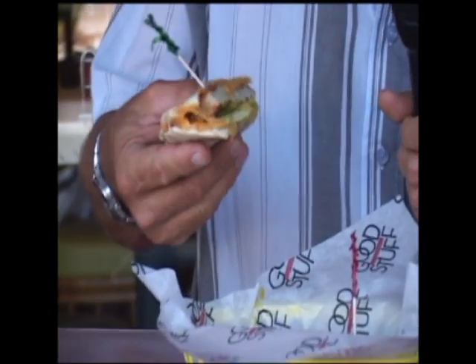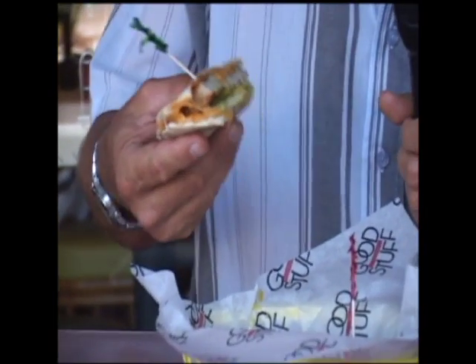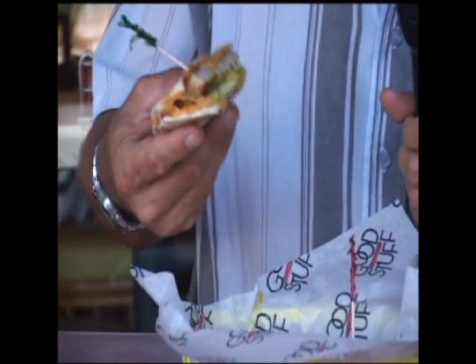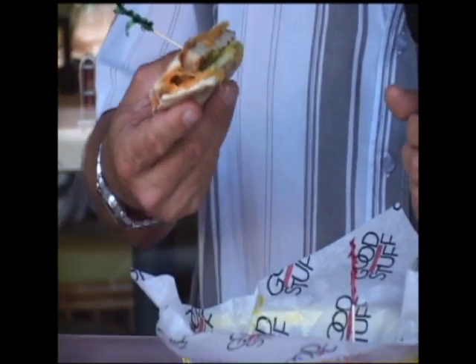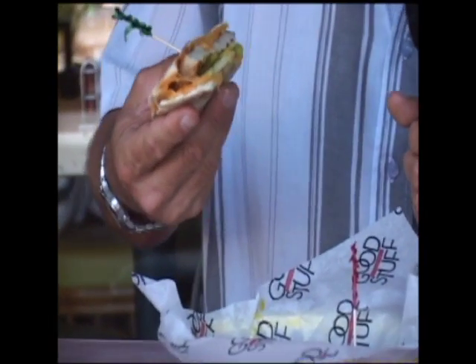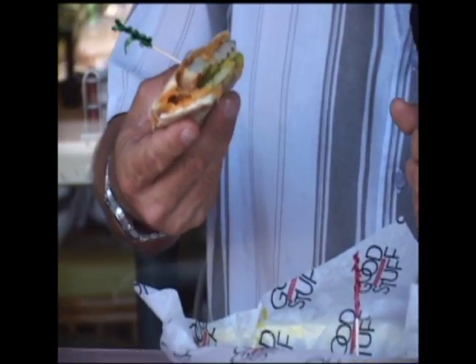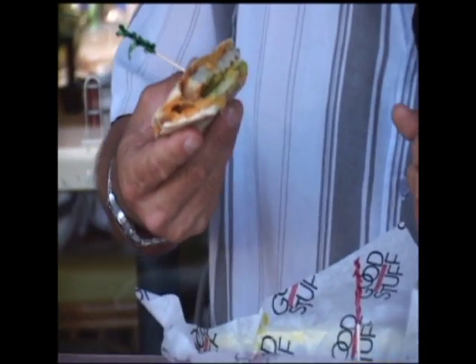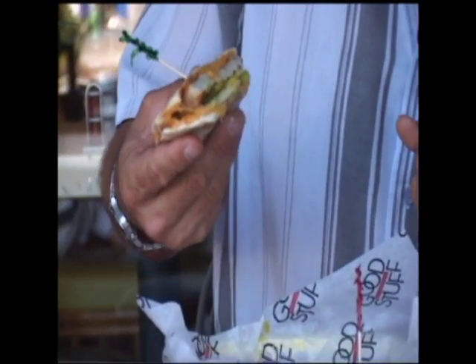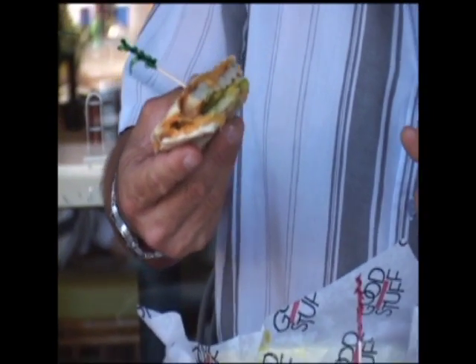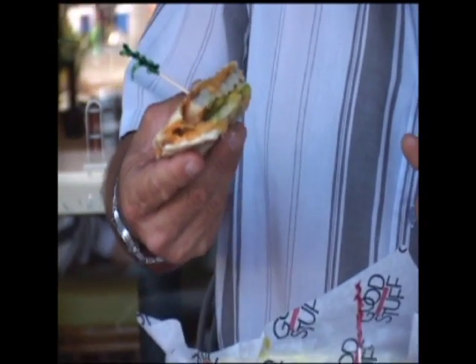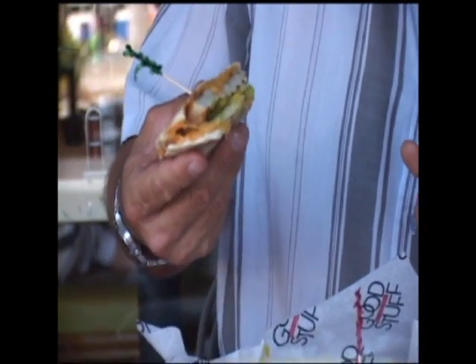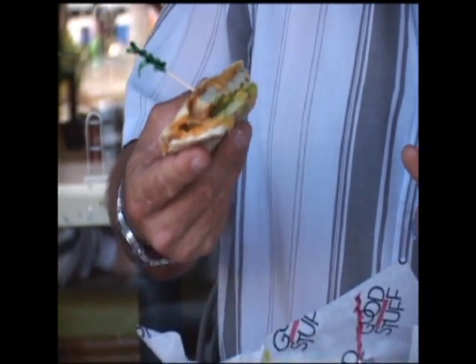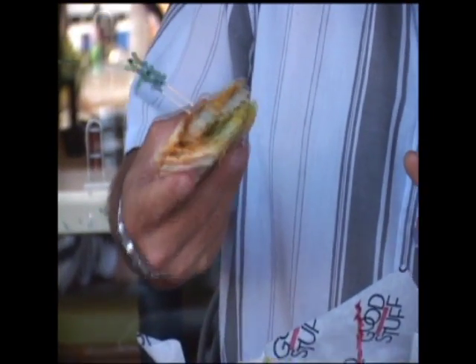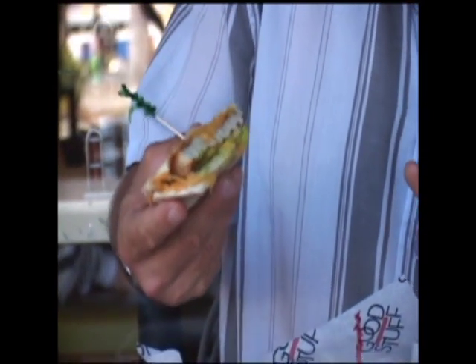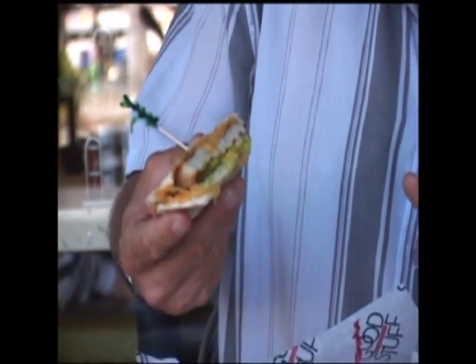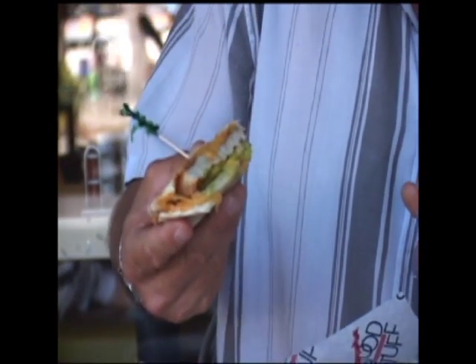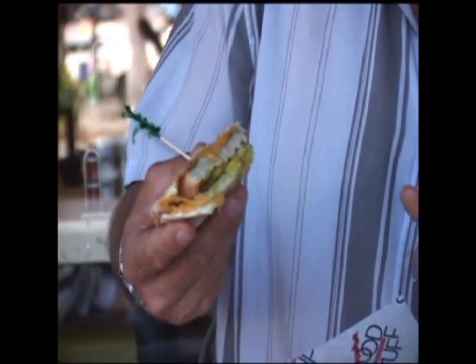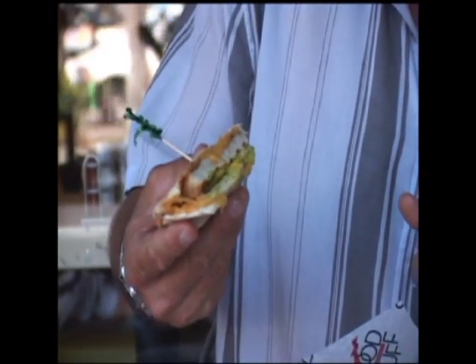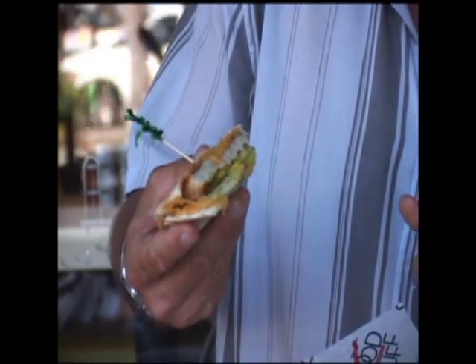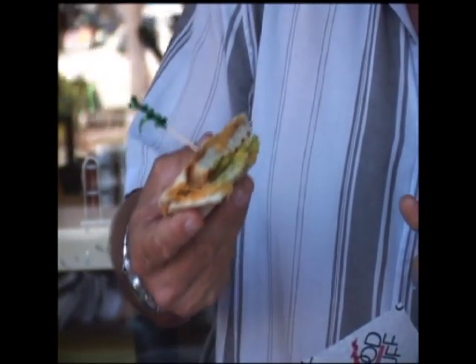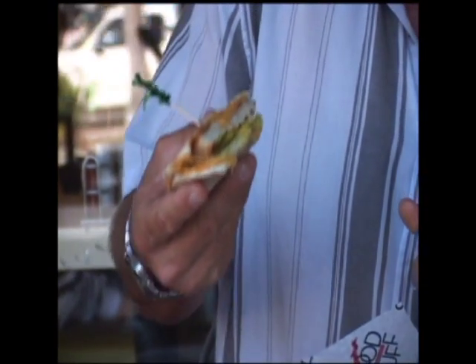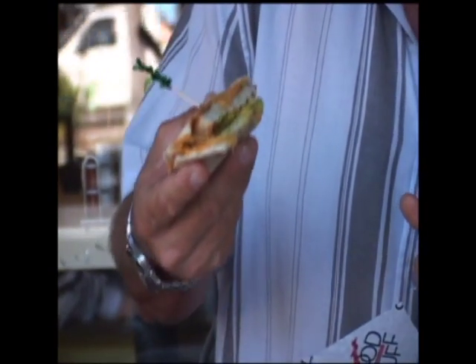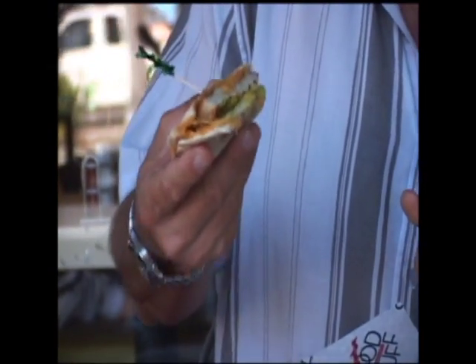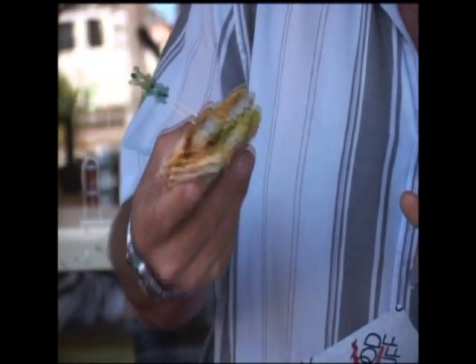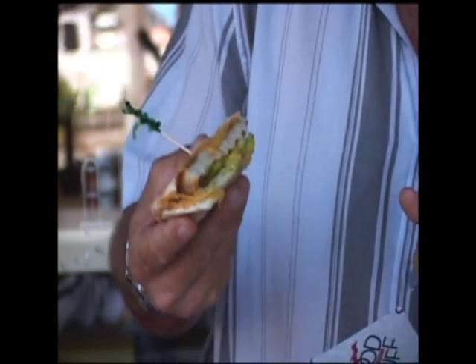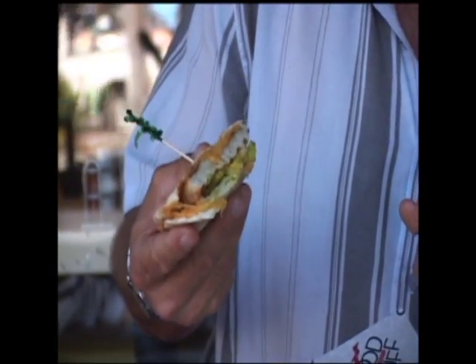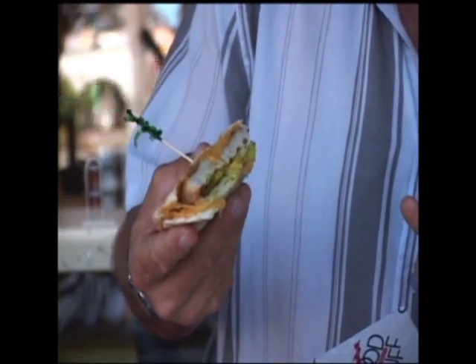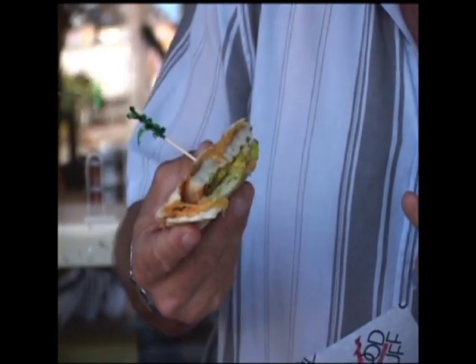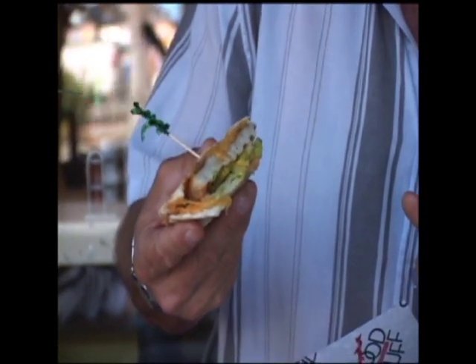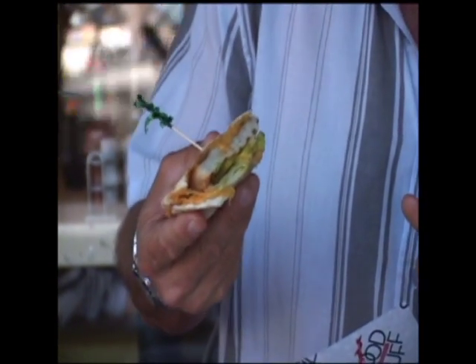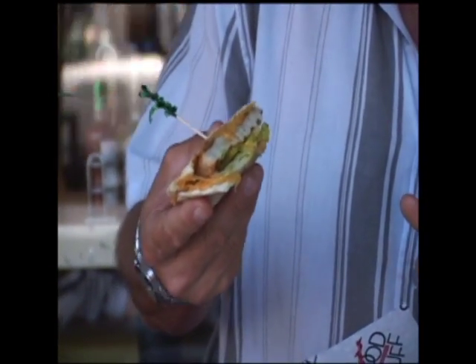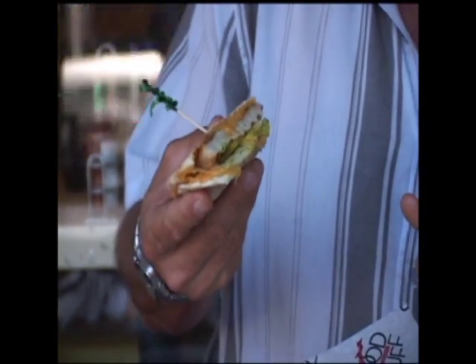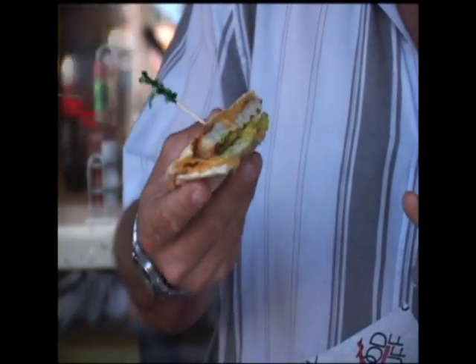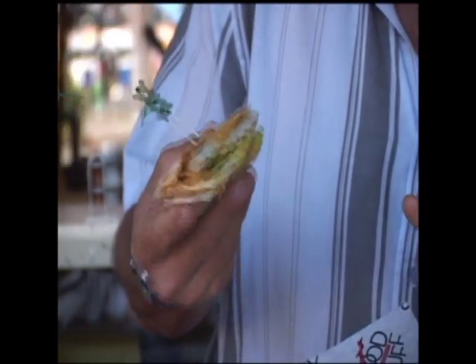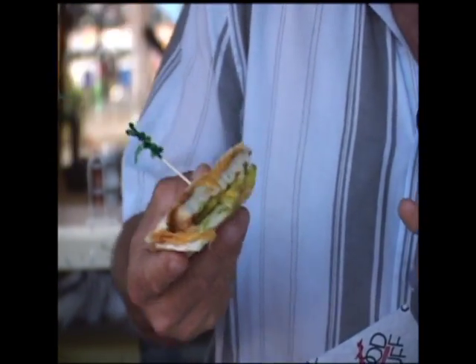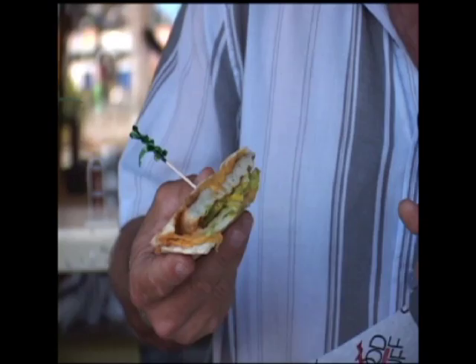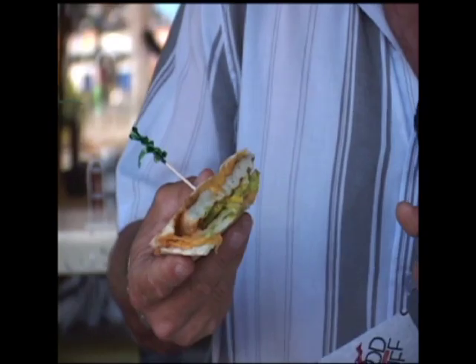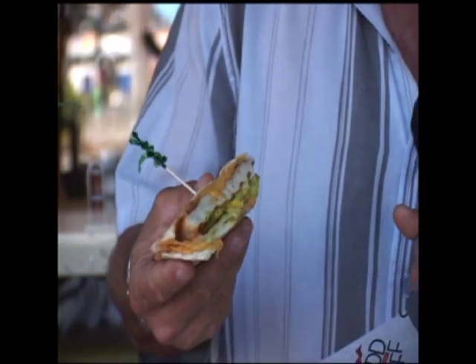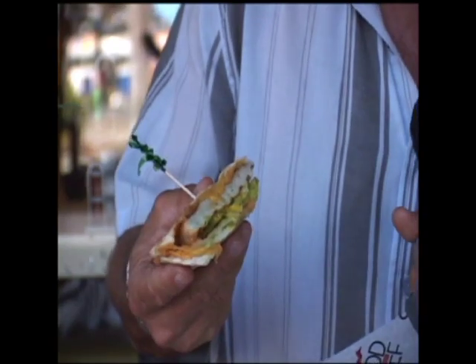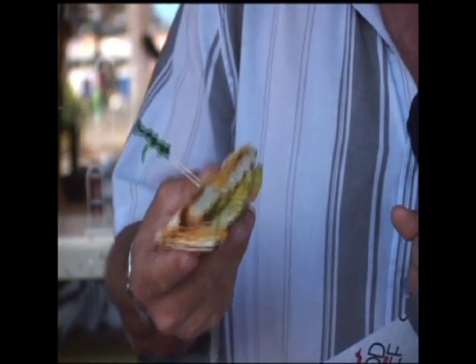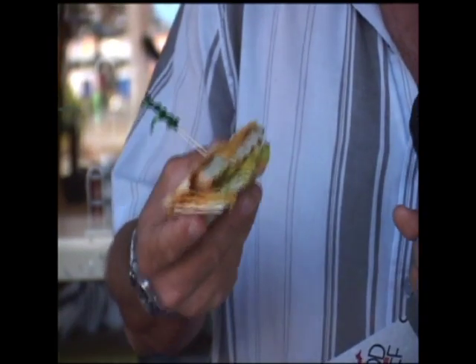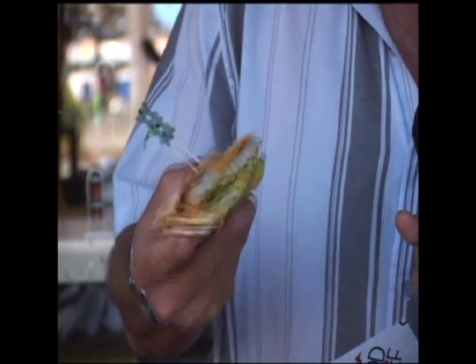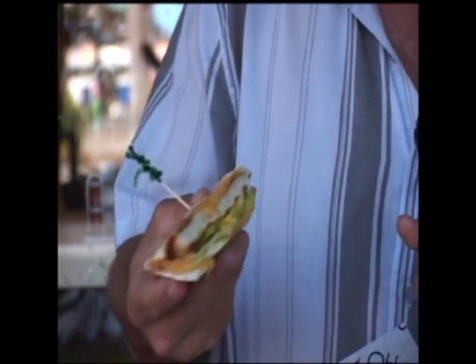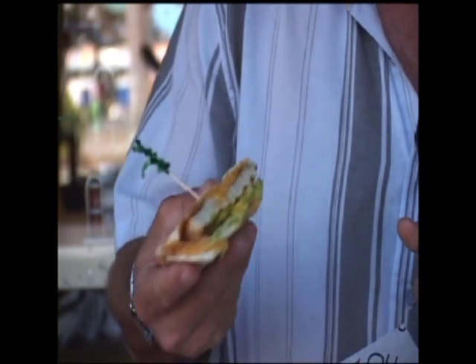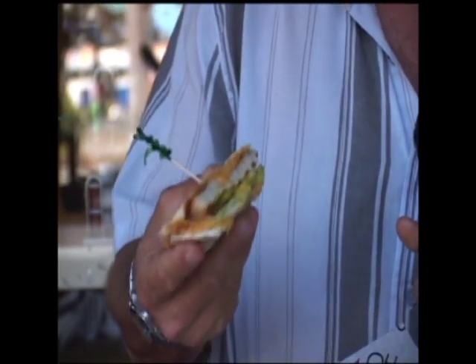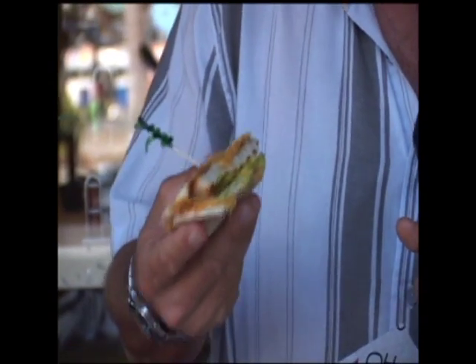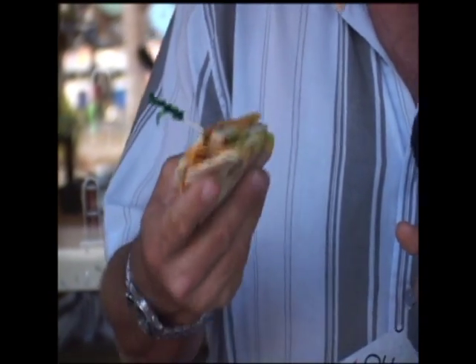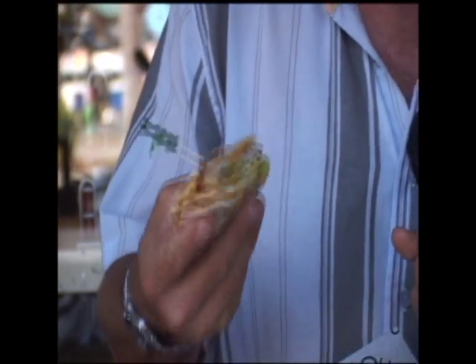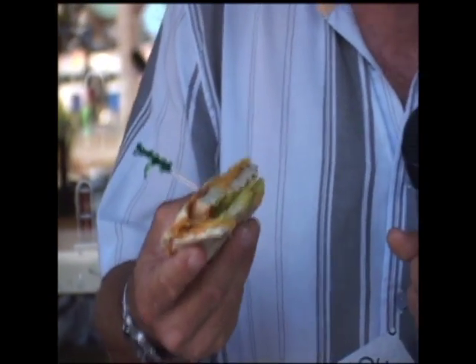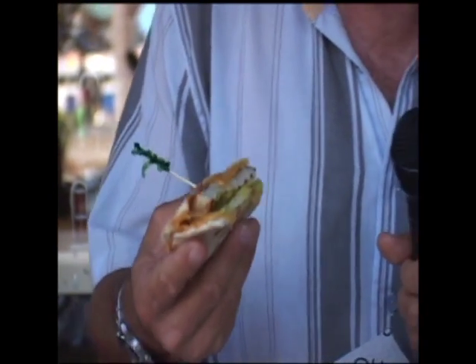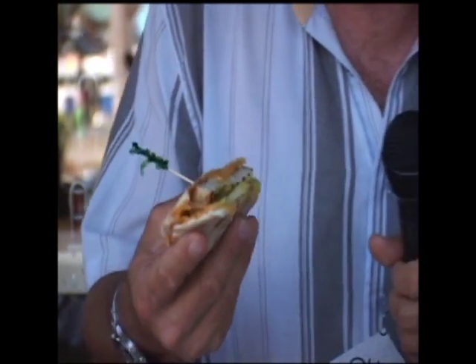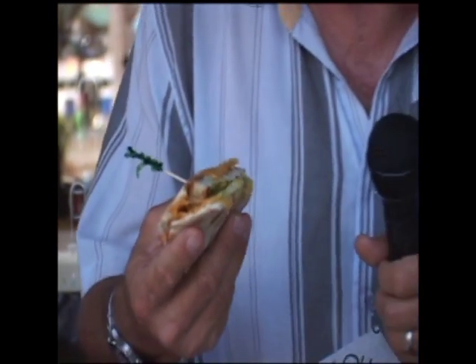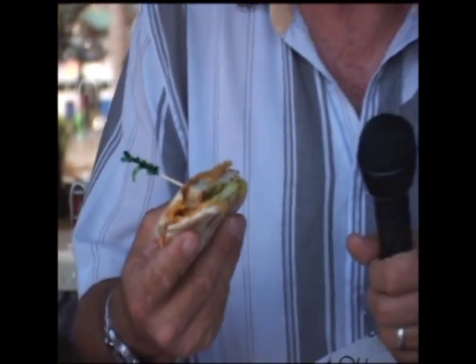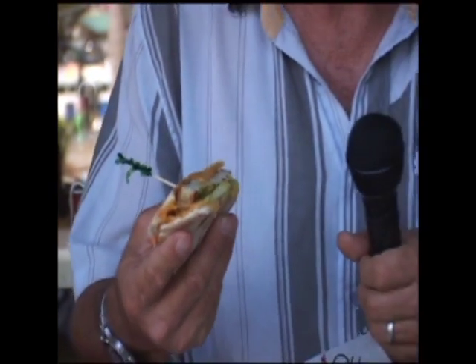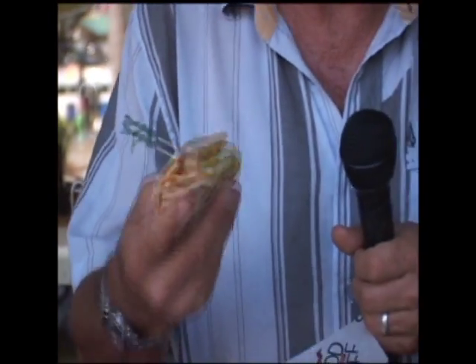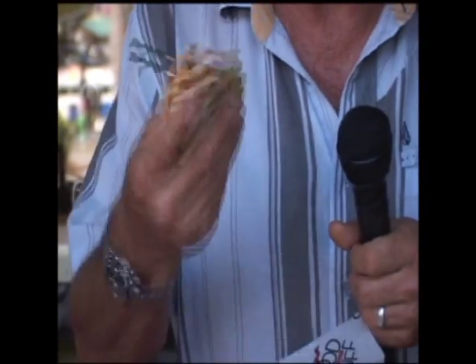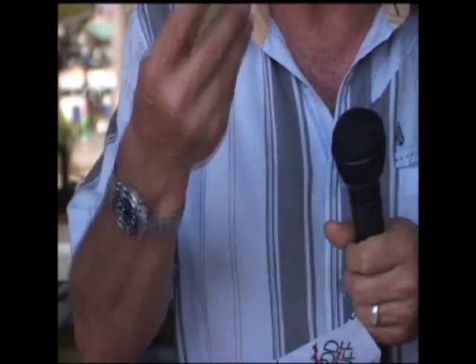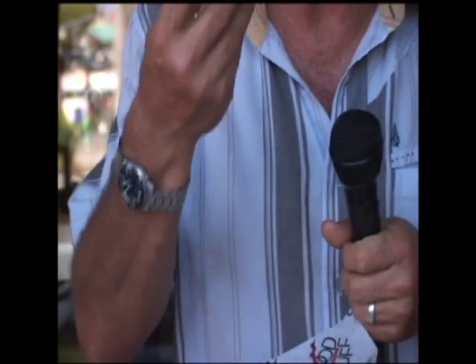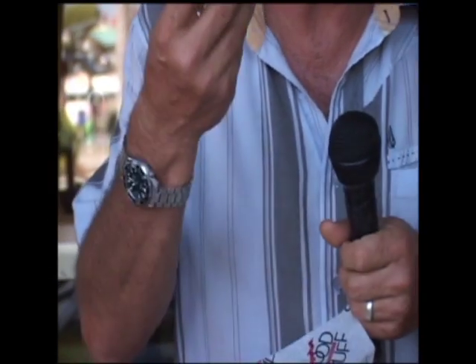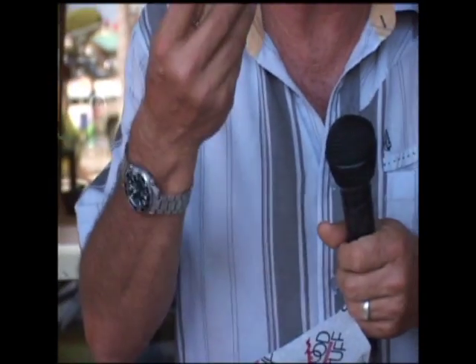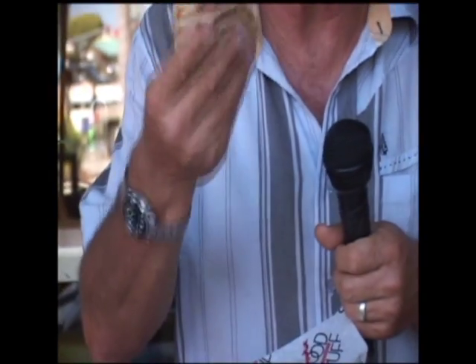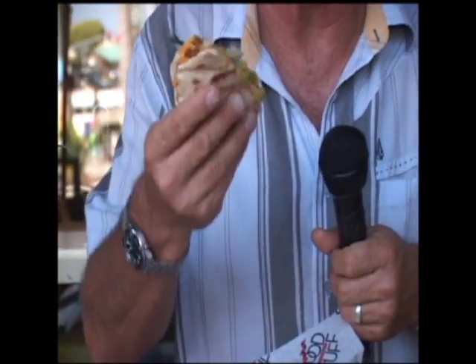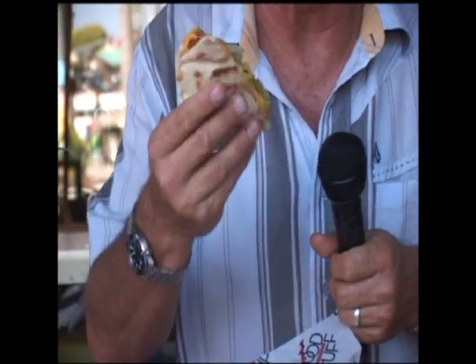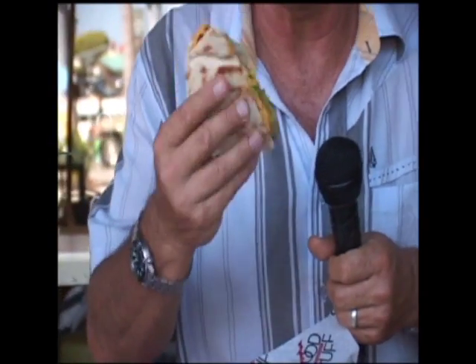This one in particular has a turkey patty with belted cheese, shredded lettuce, pickles, avocado, and it is yummy.